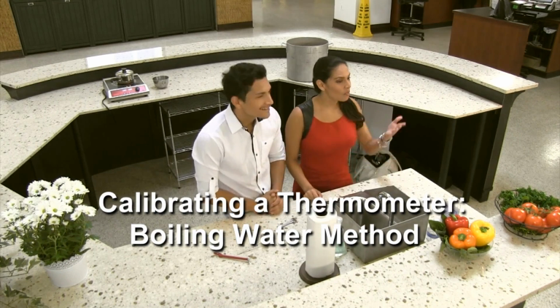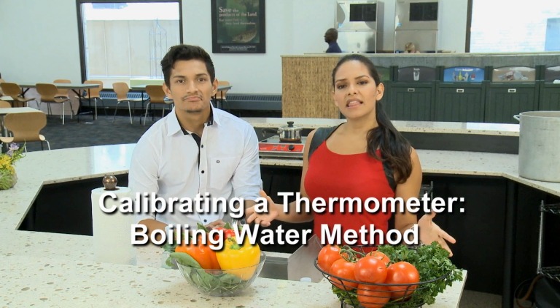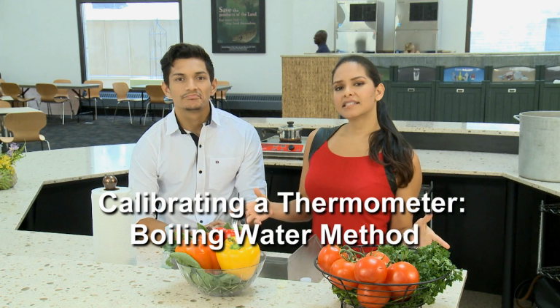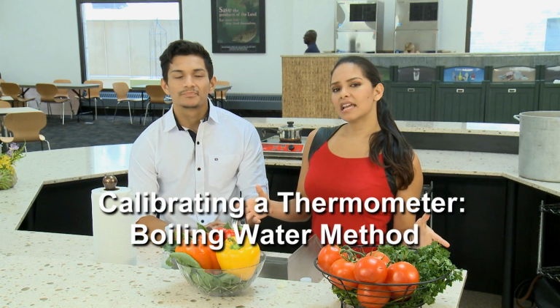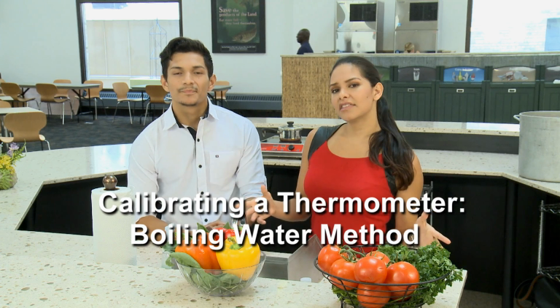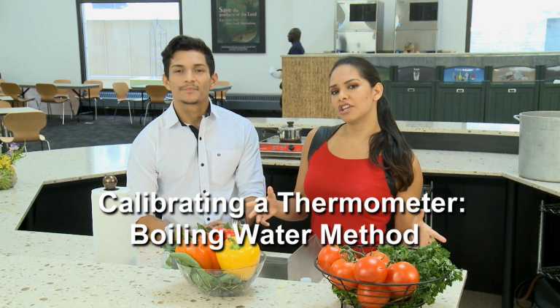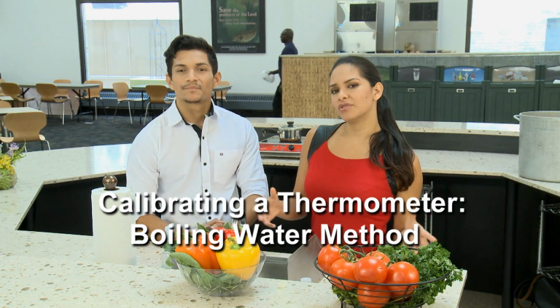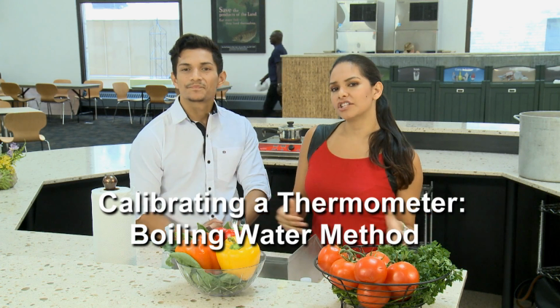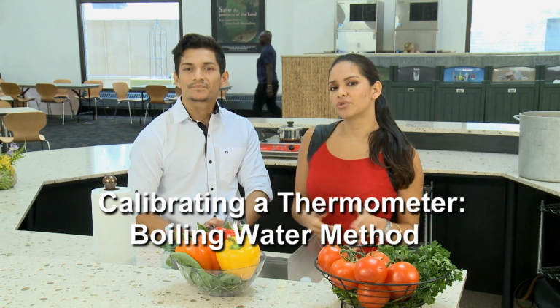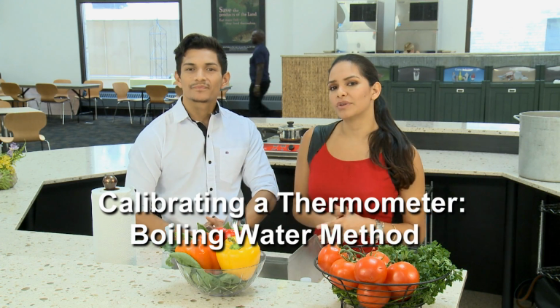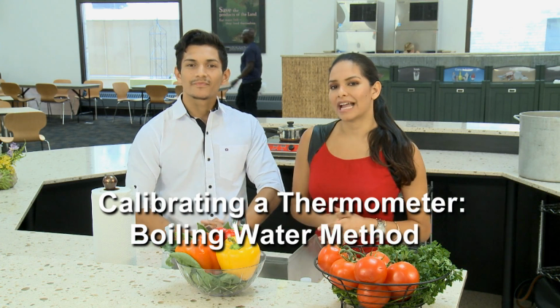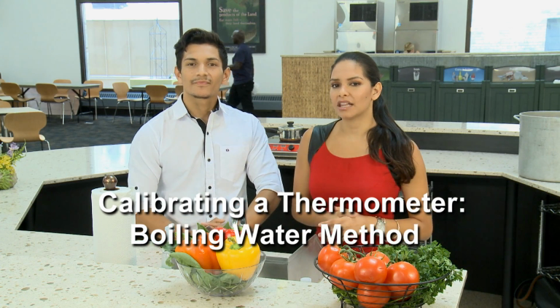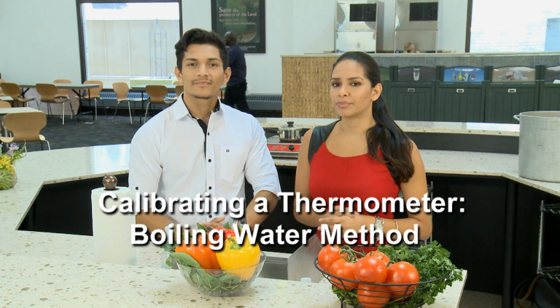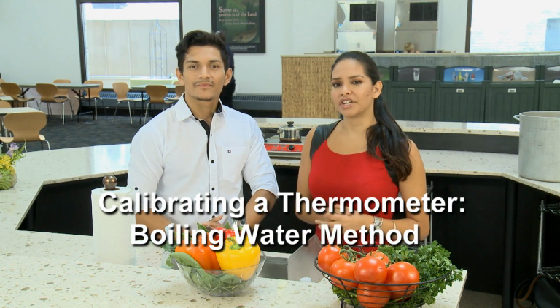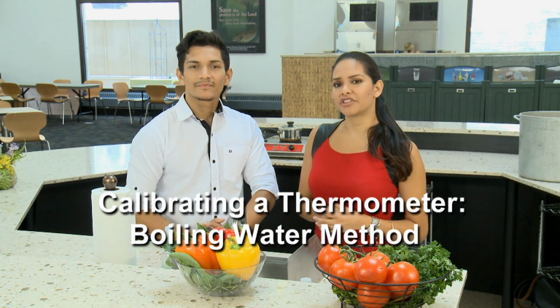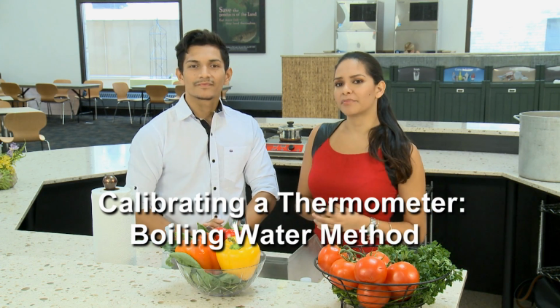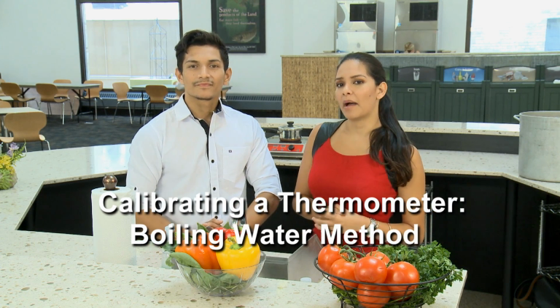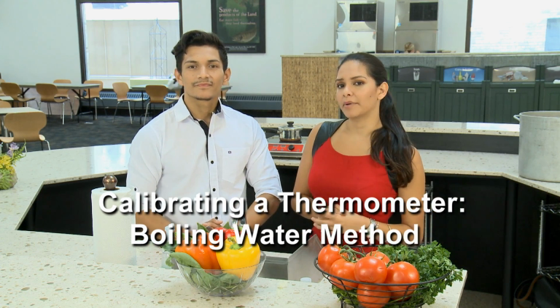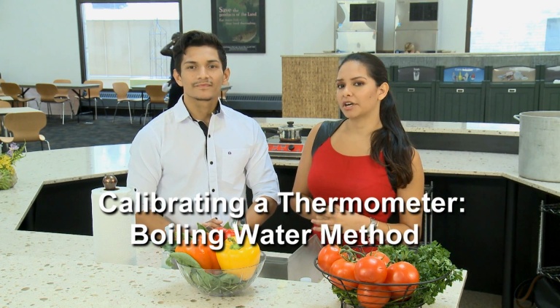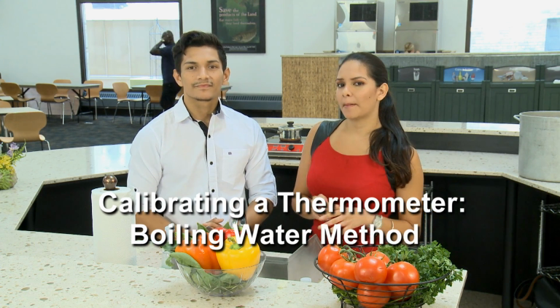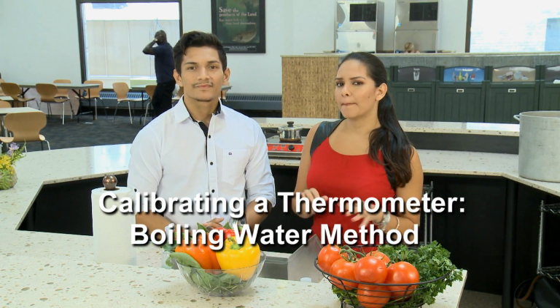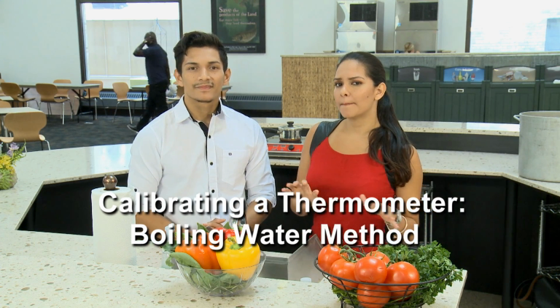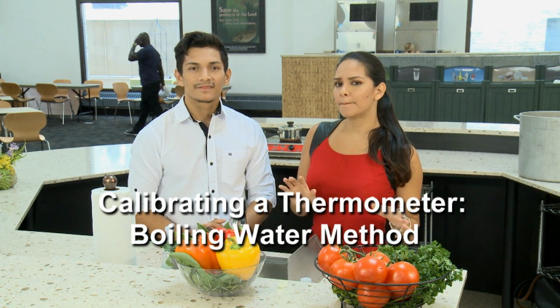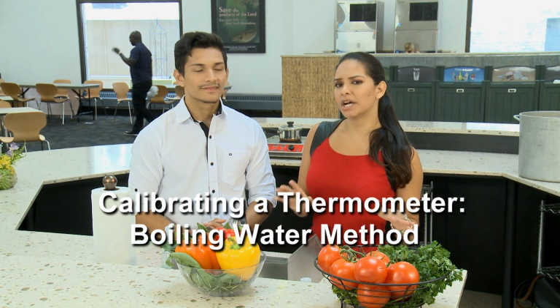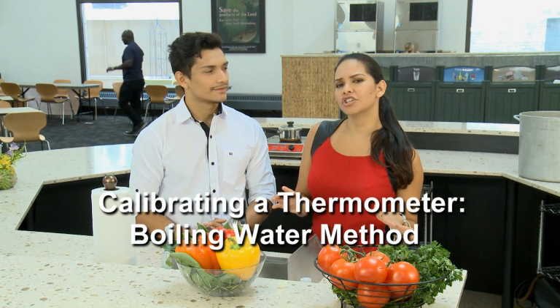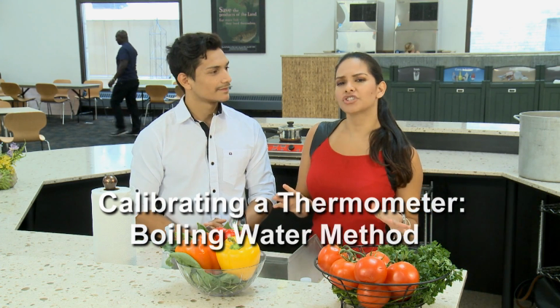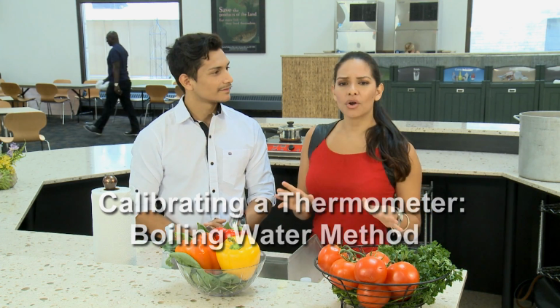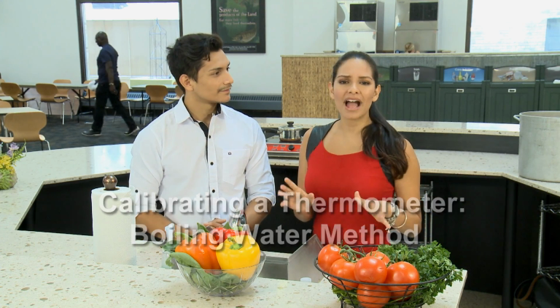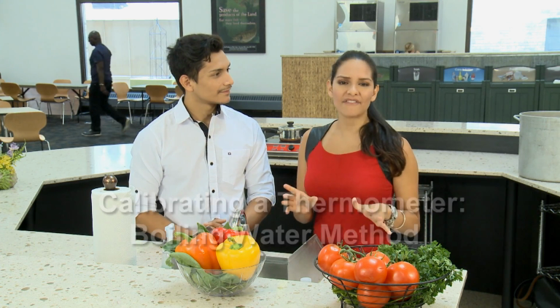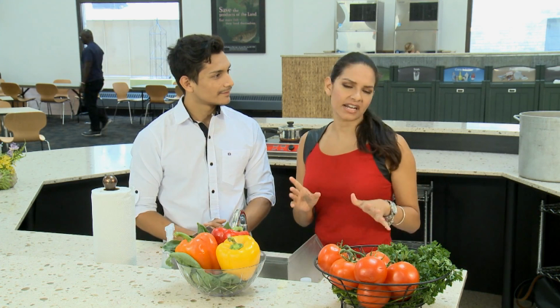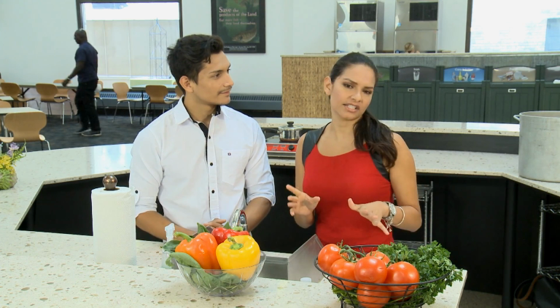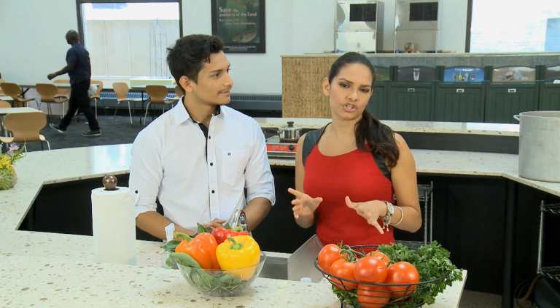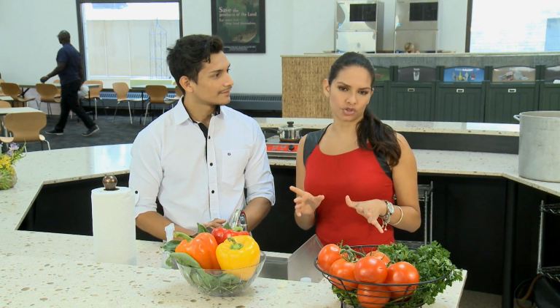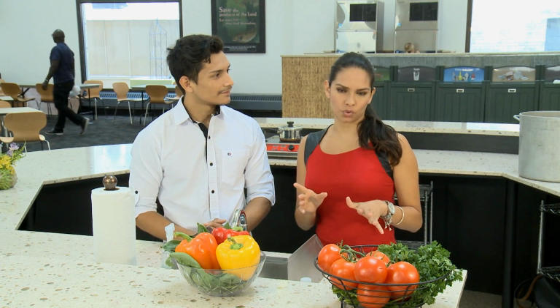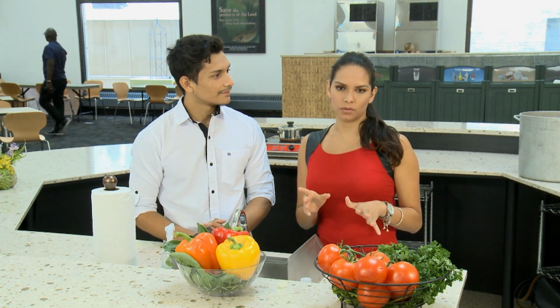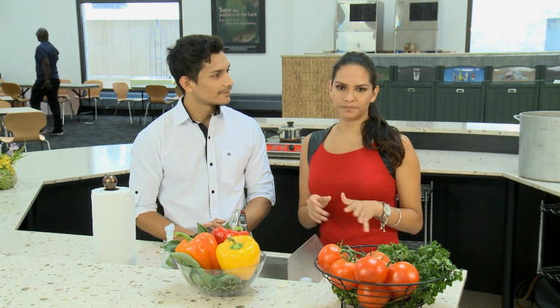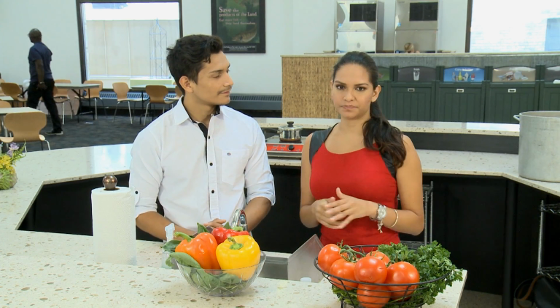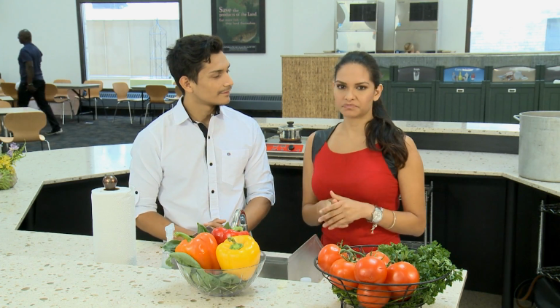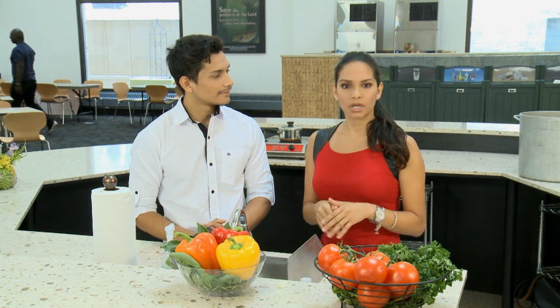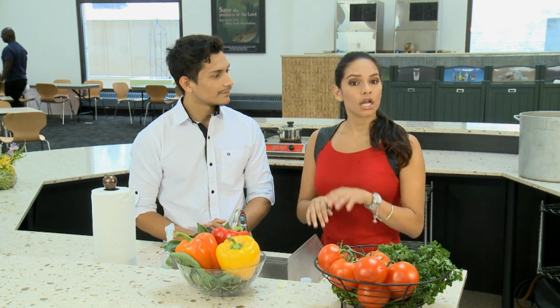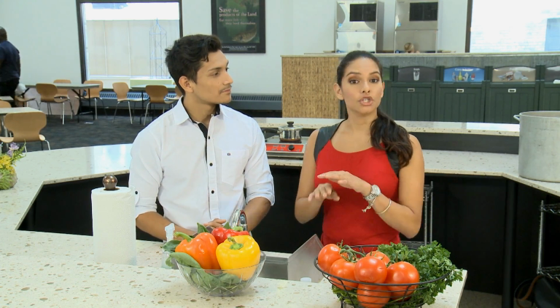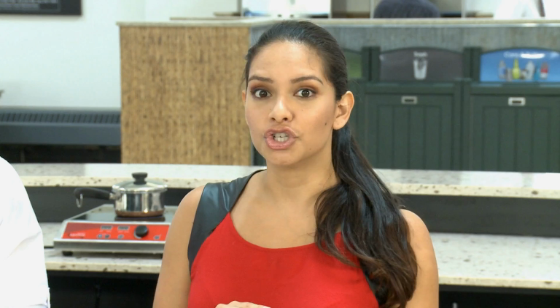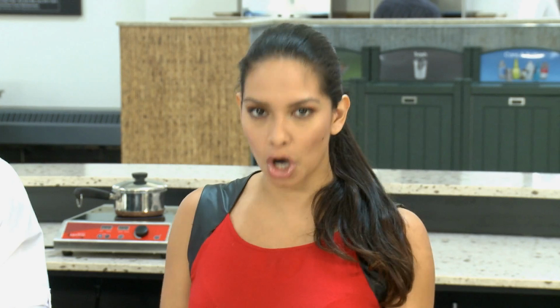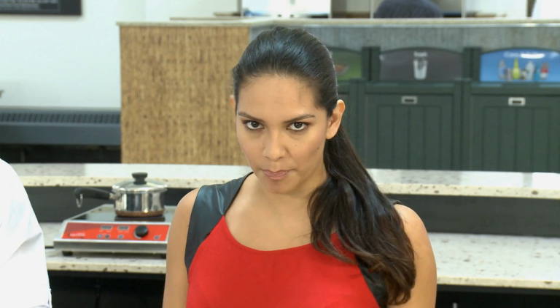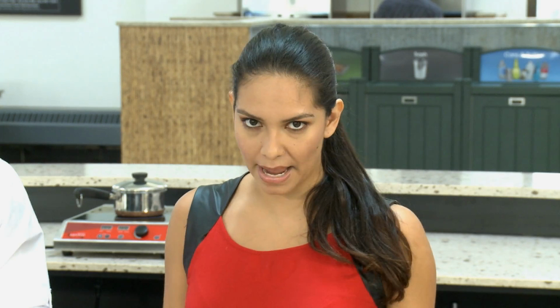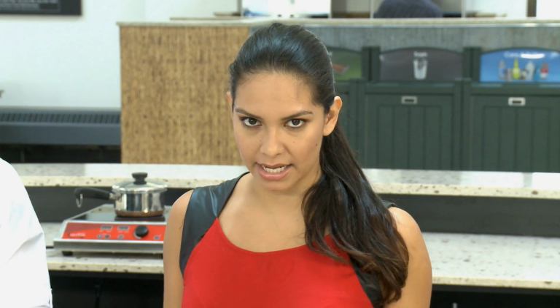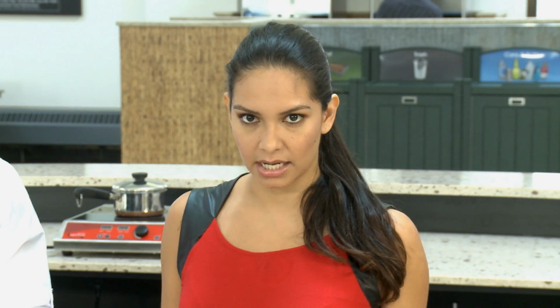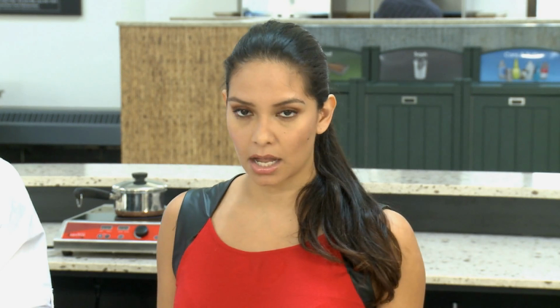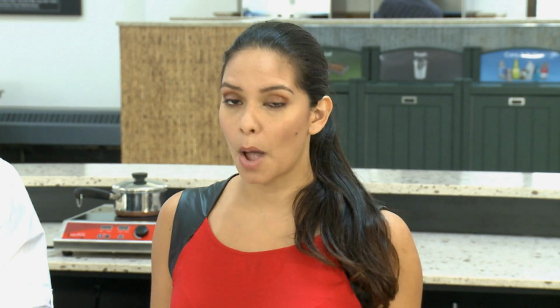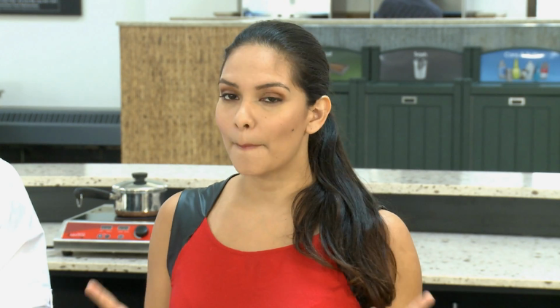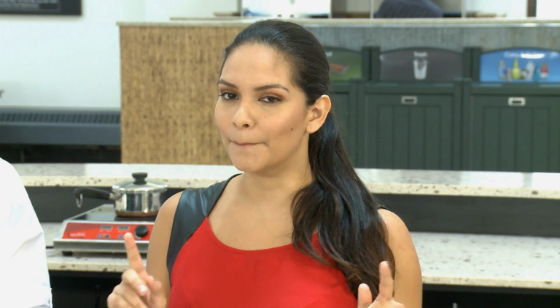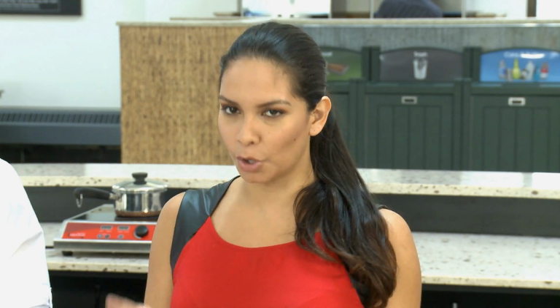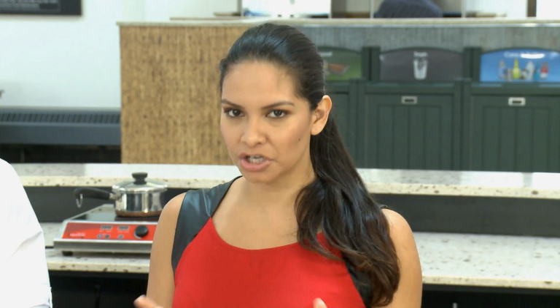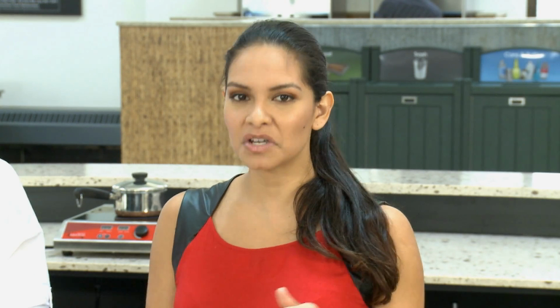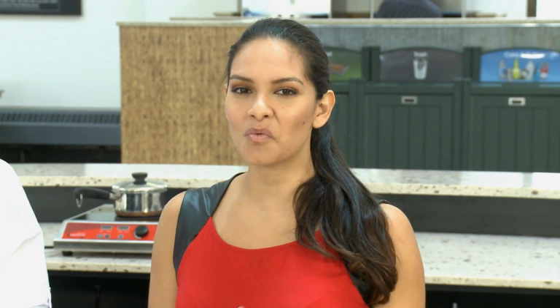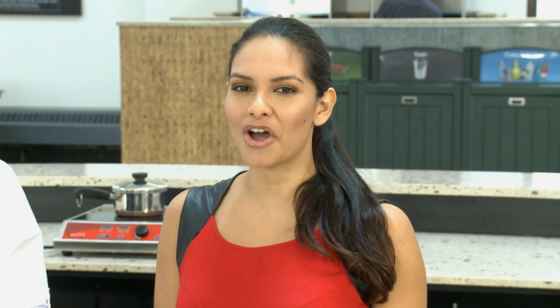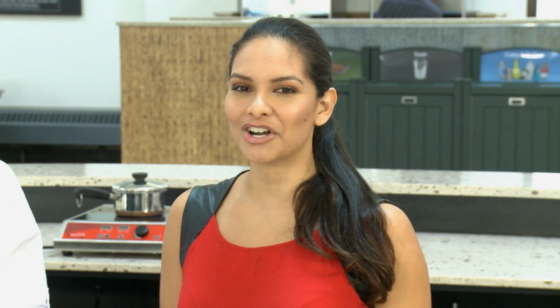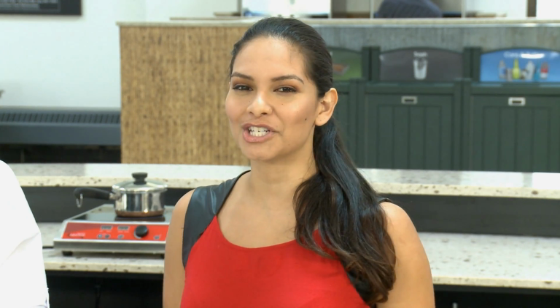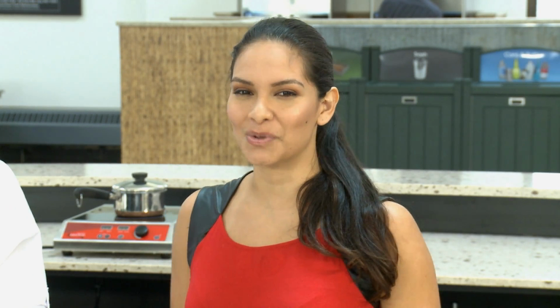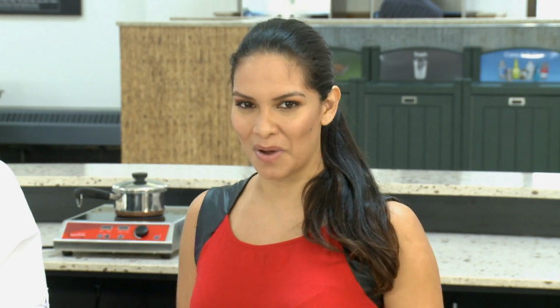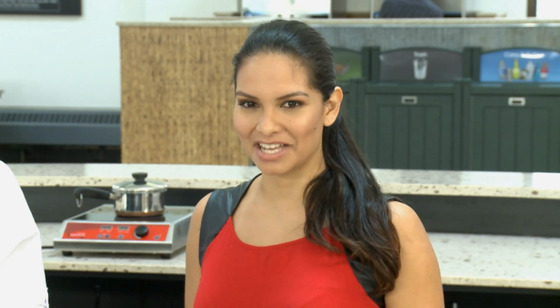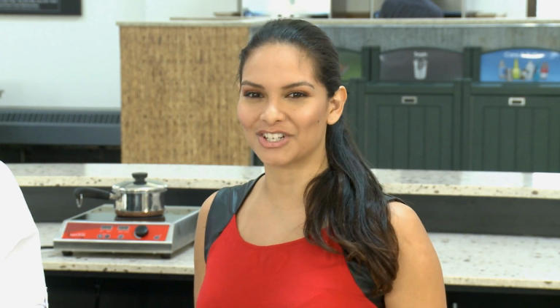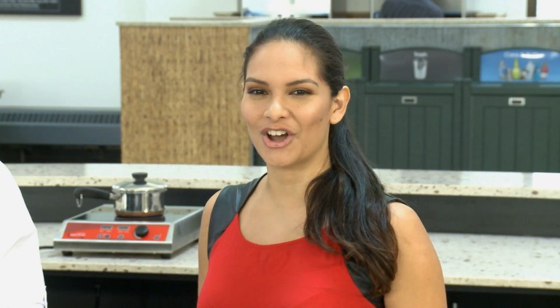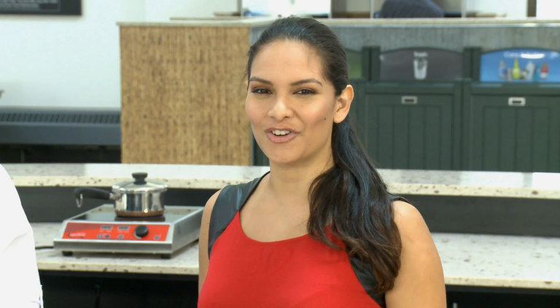Let's say that you need to recalibrate your thermometer, but you don't have ice in your supply. Don't panic. Boiling water is the way to go.